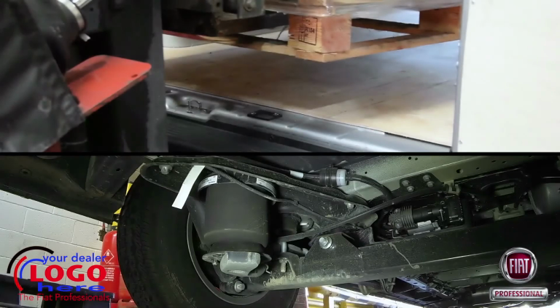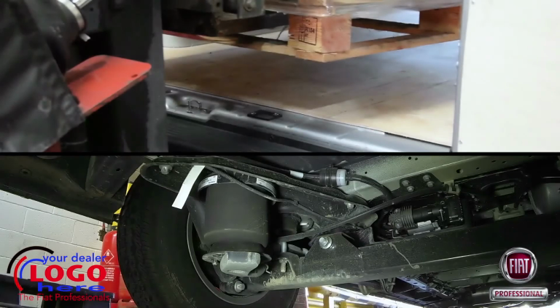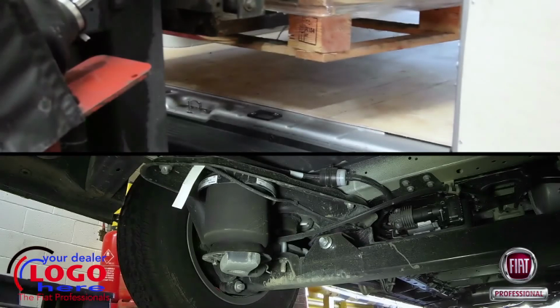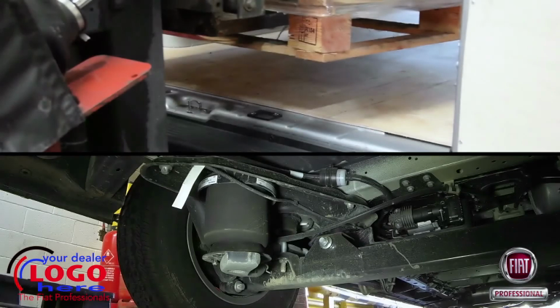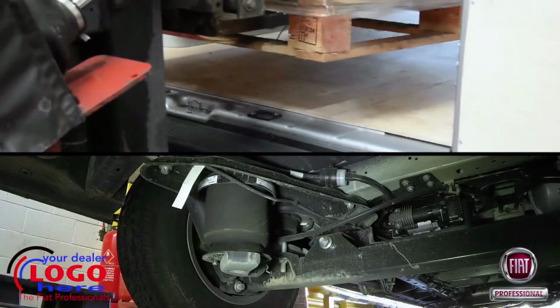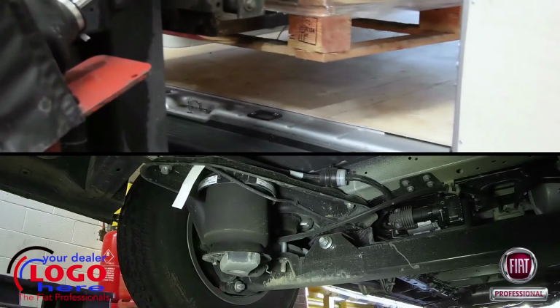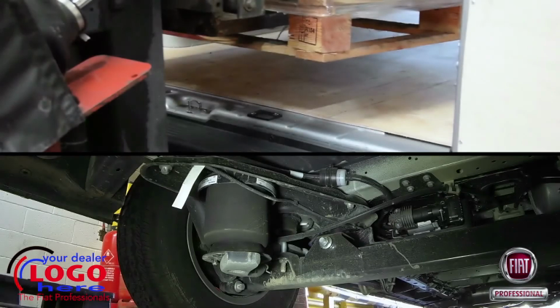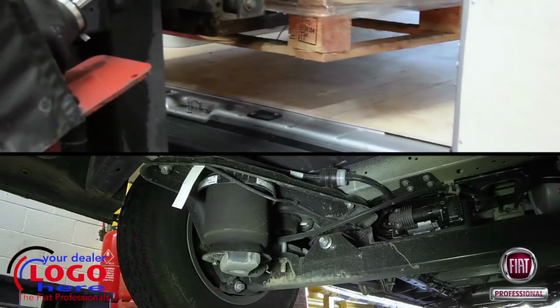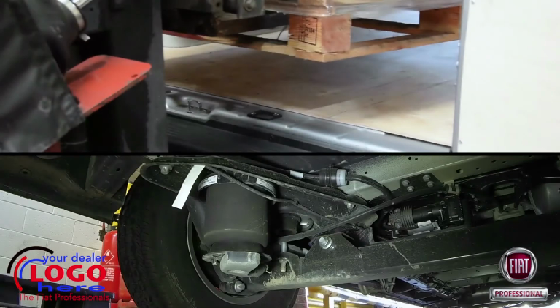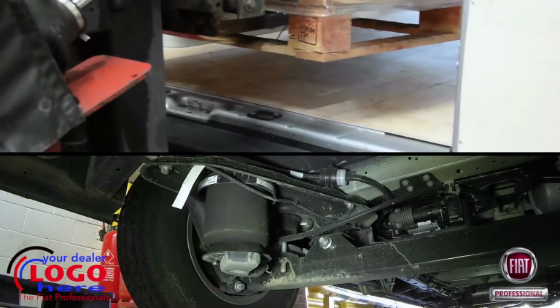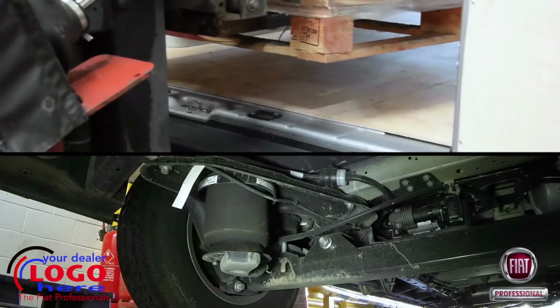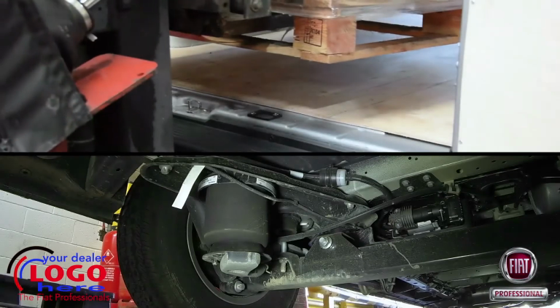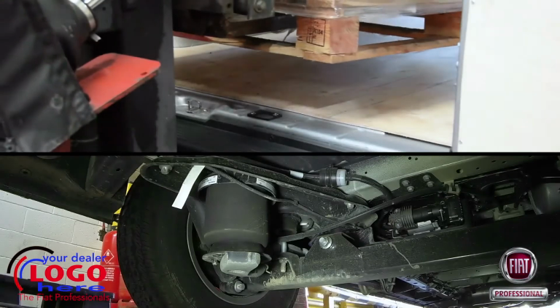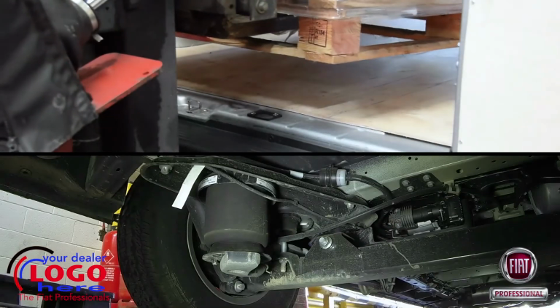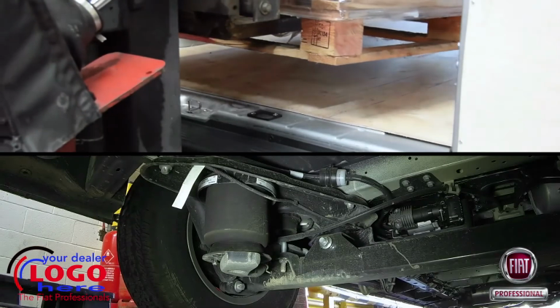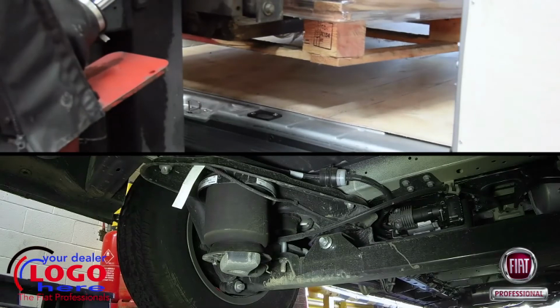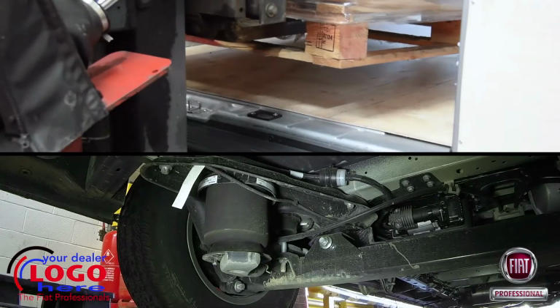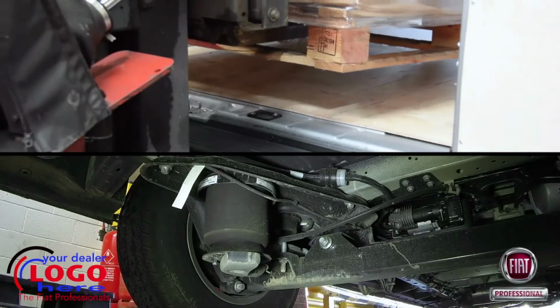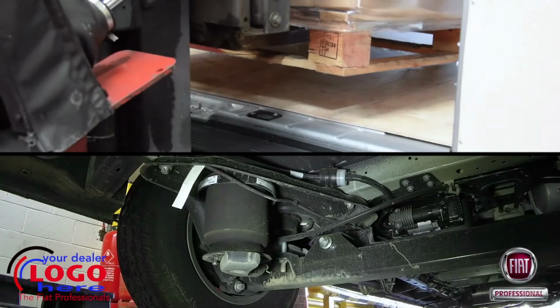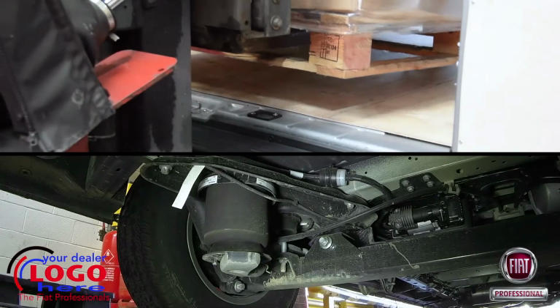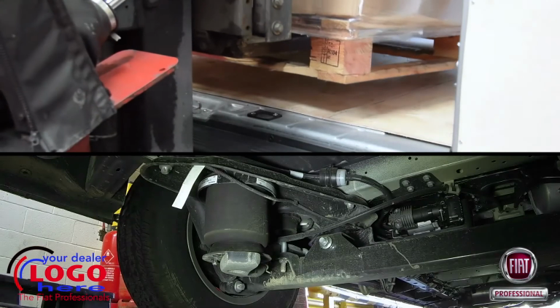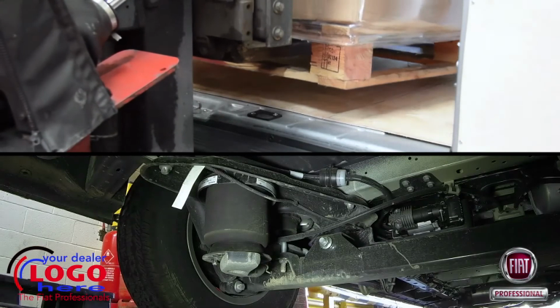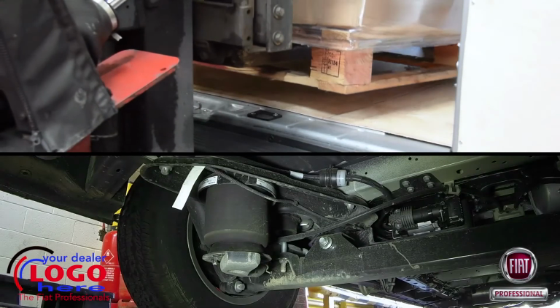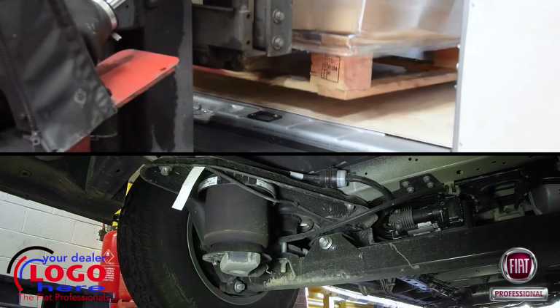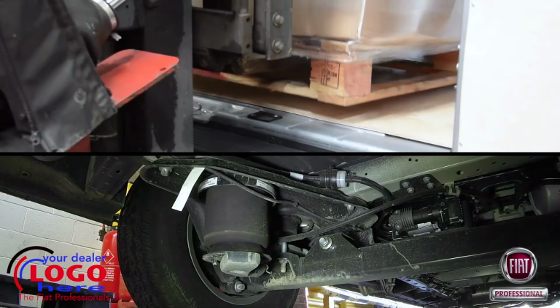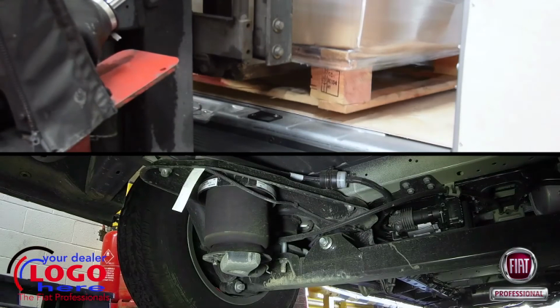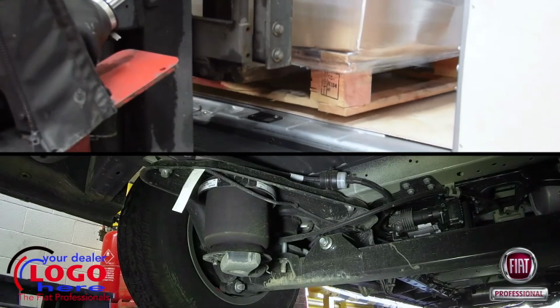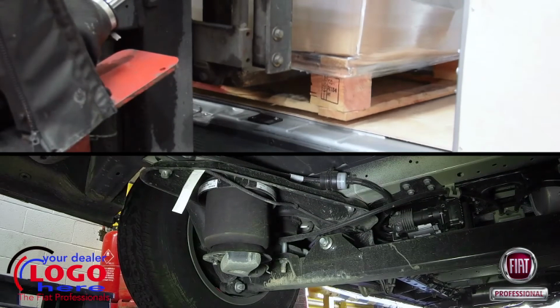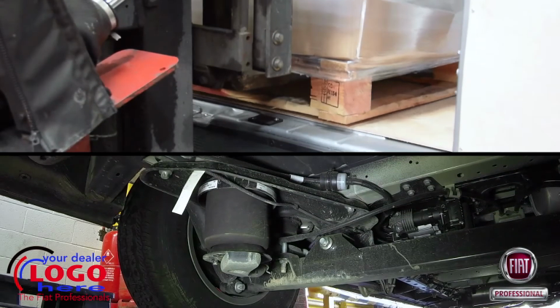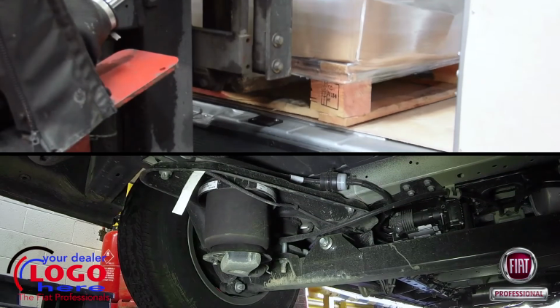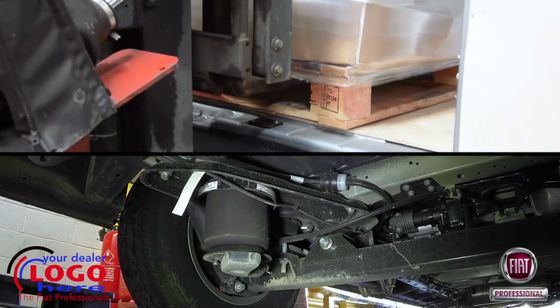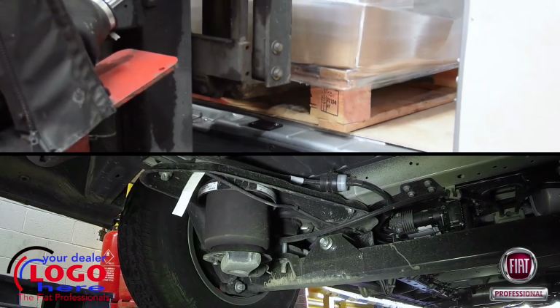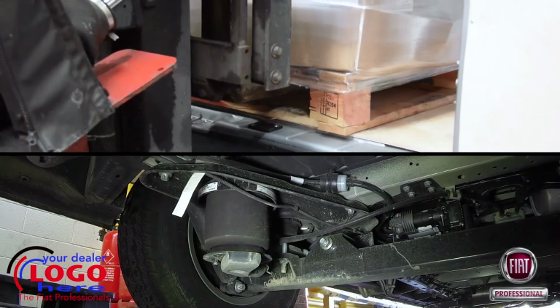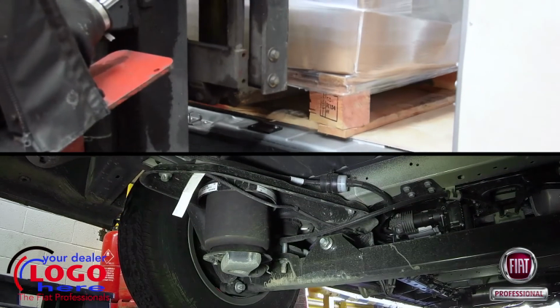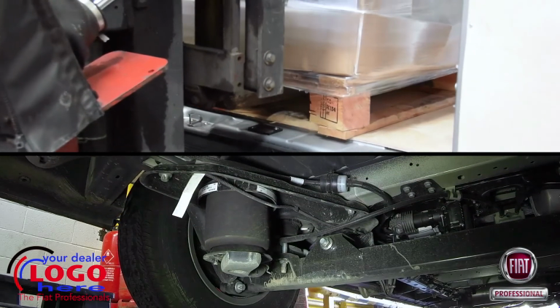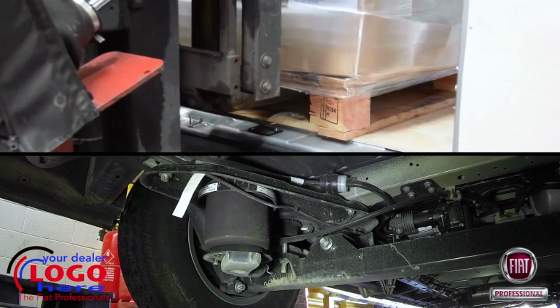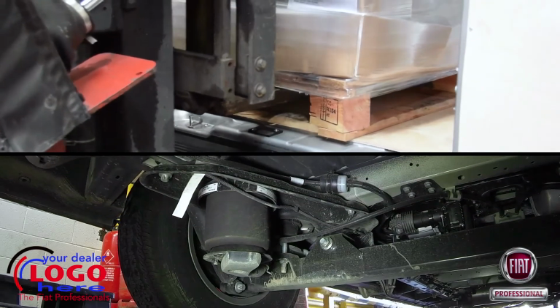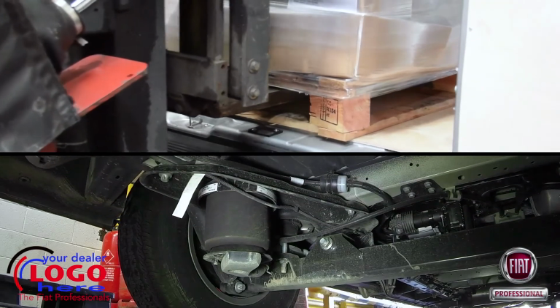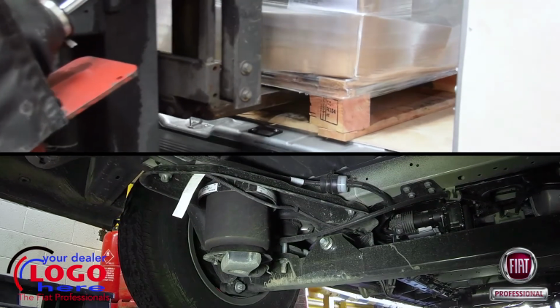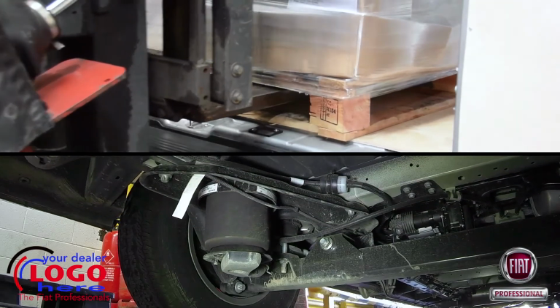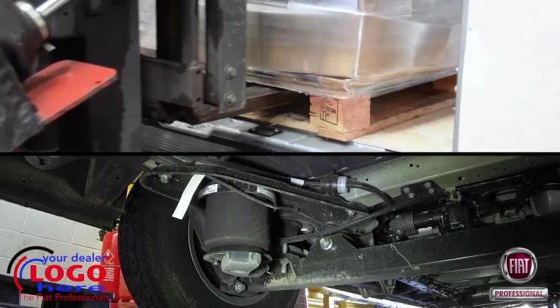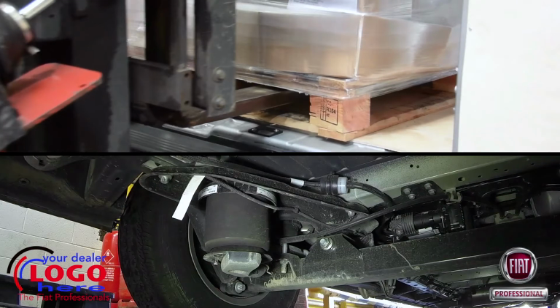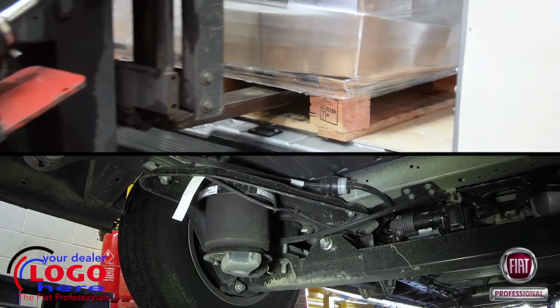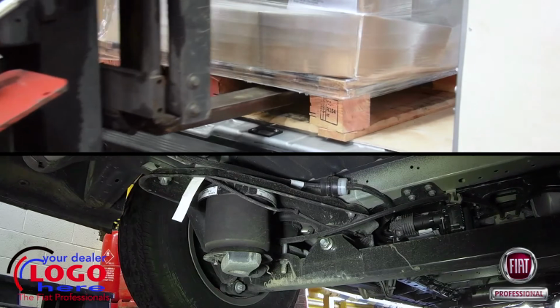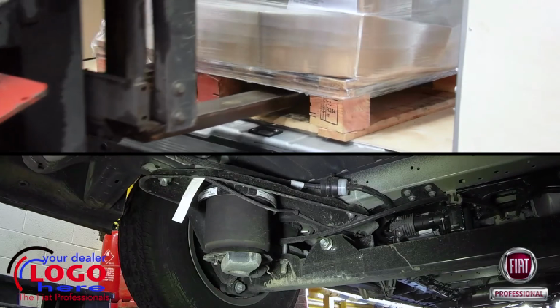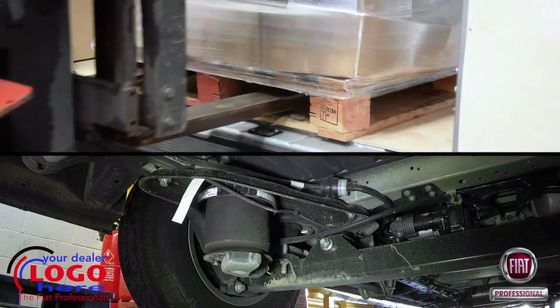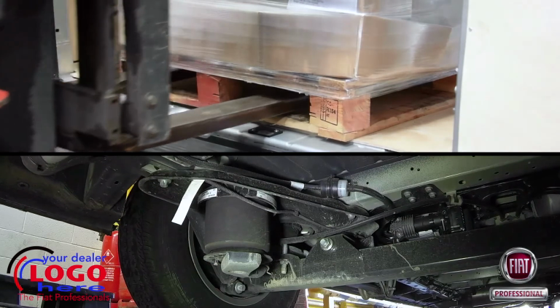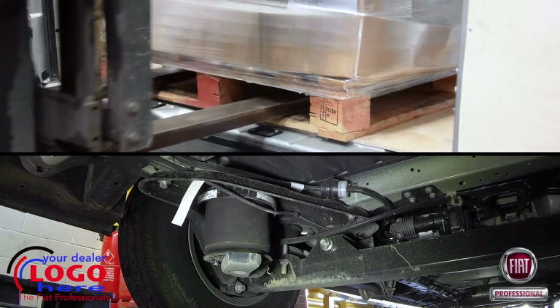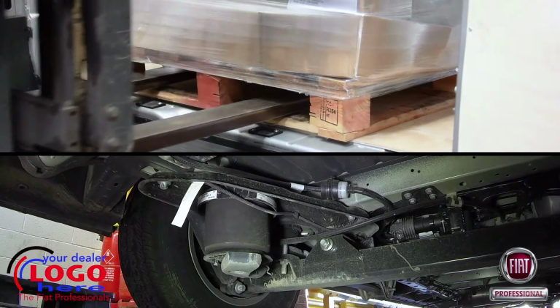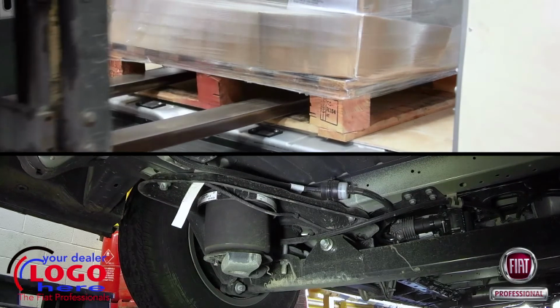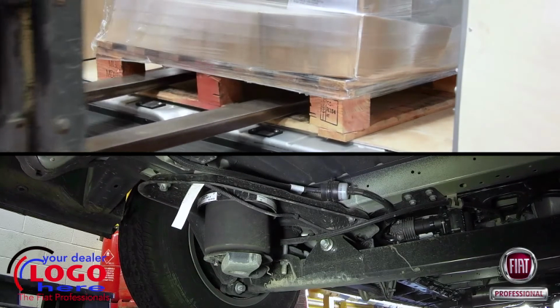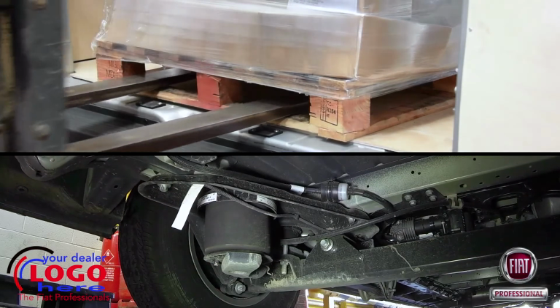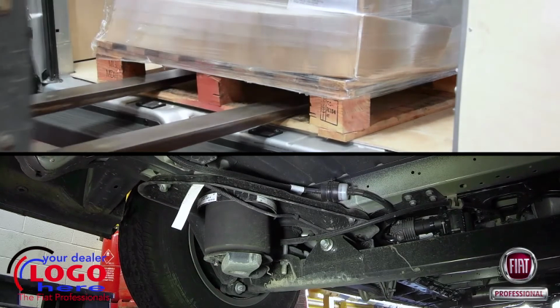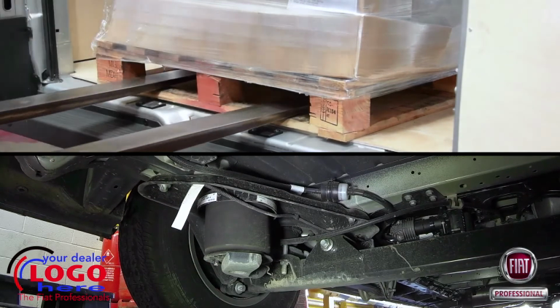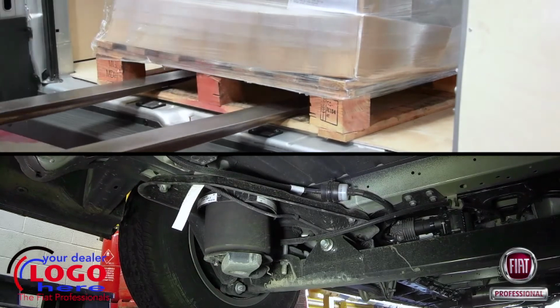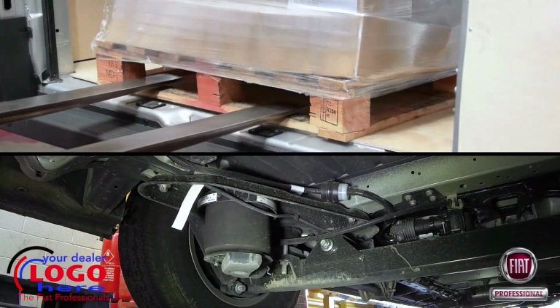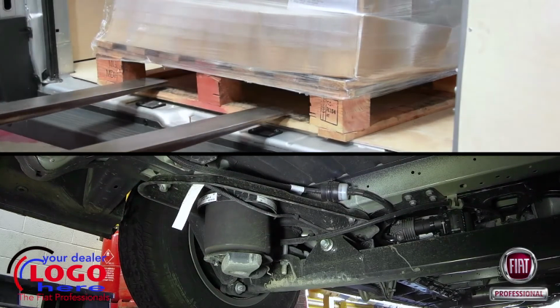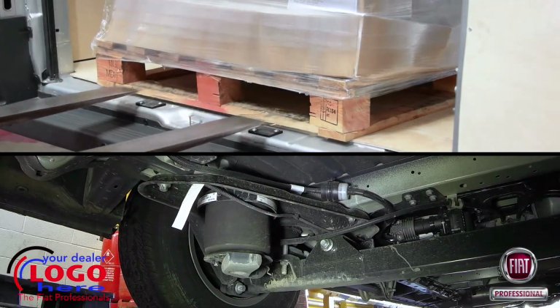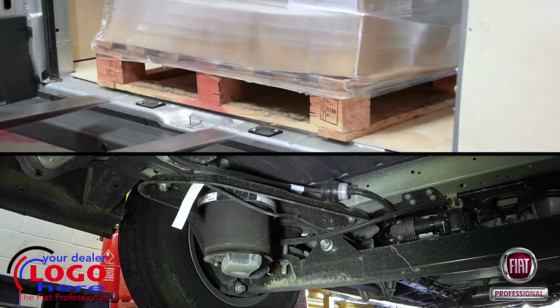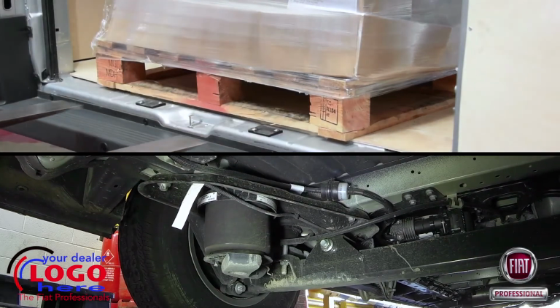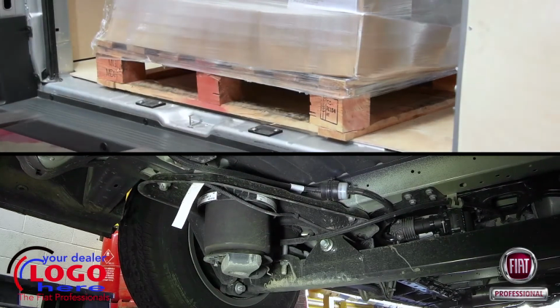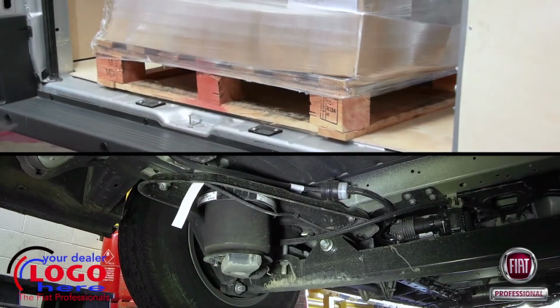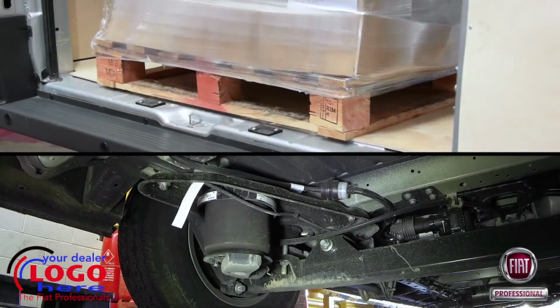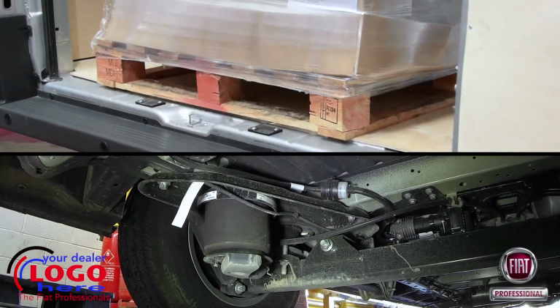Operators looking for the ultimate in heavy-duty sophistication need look no further than the self-leveling air suspension option.